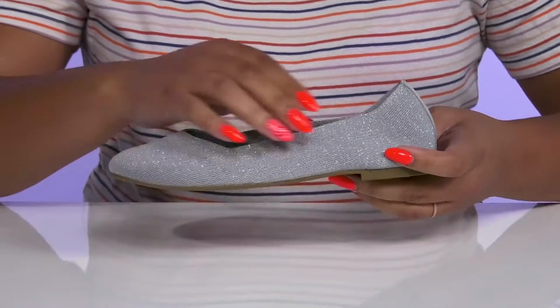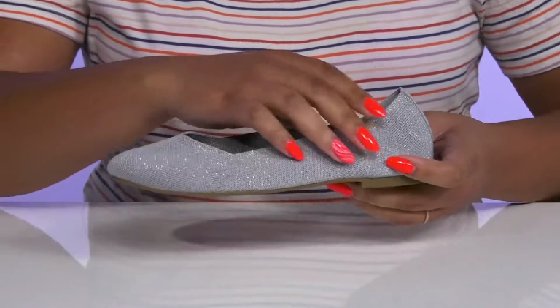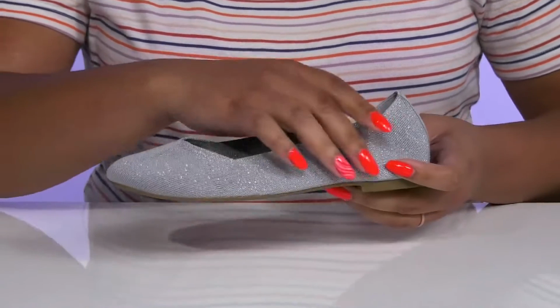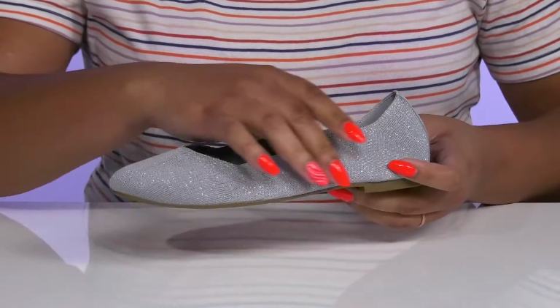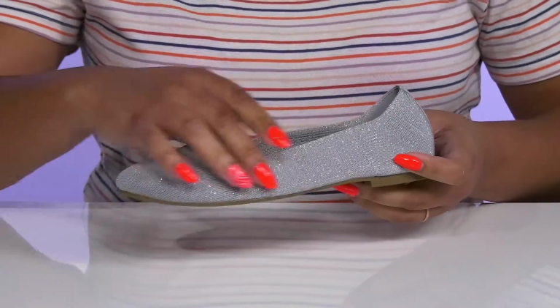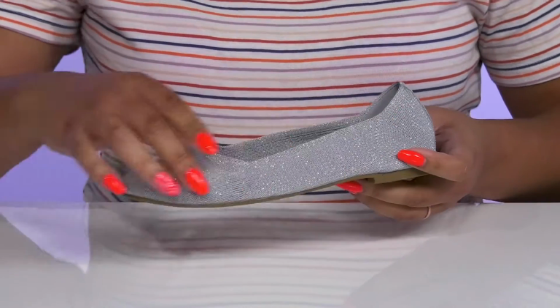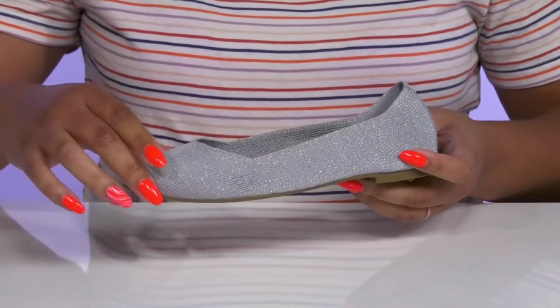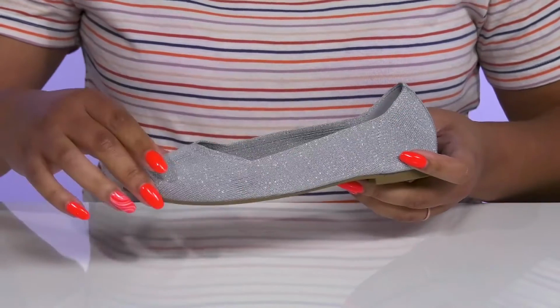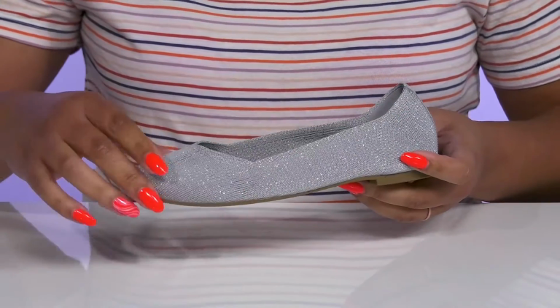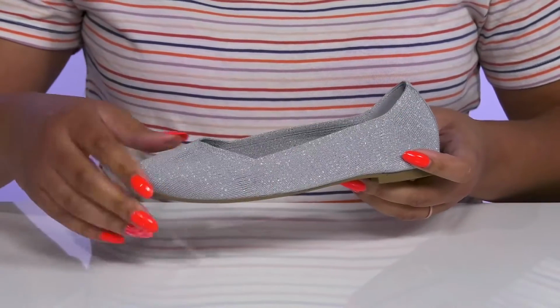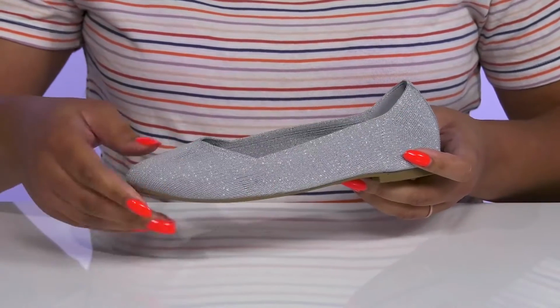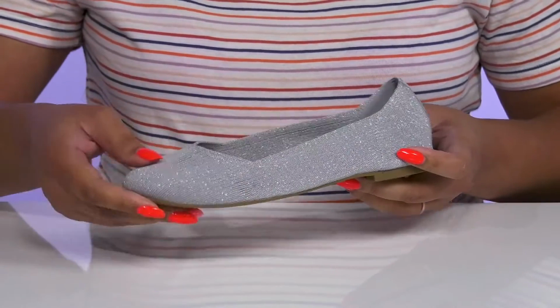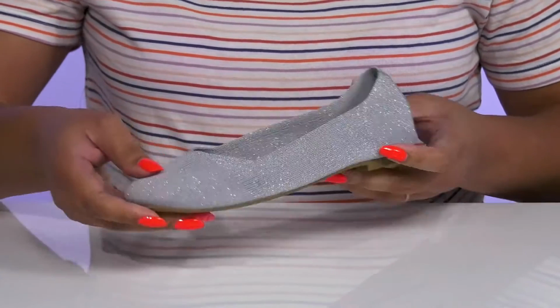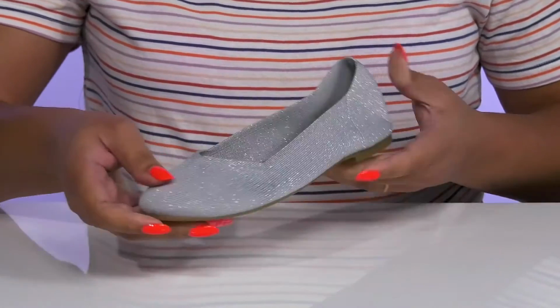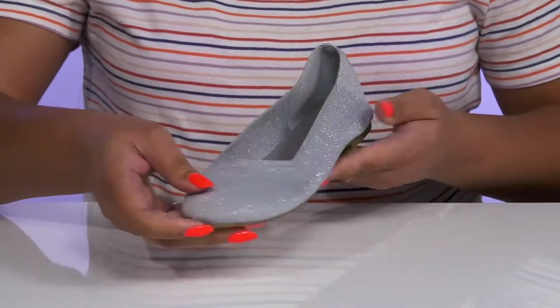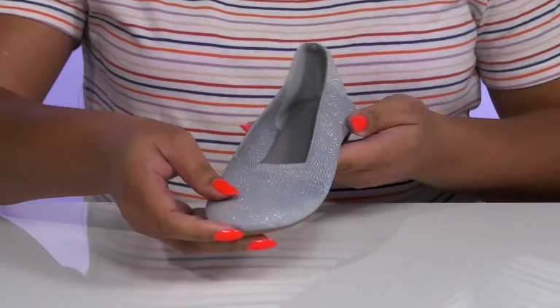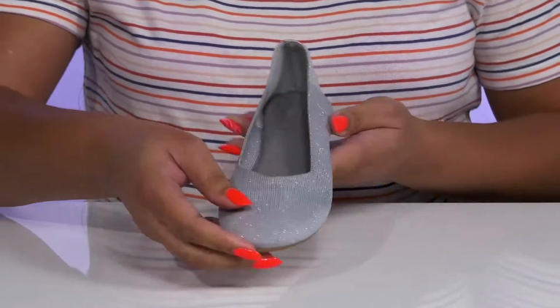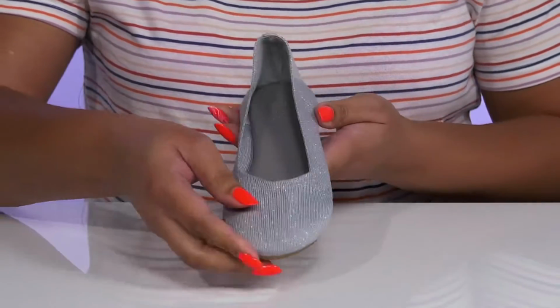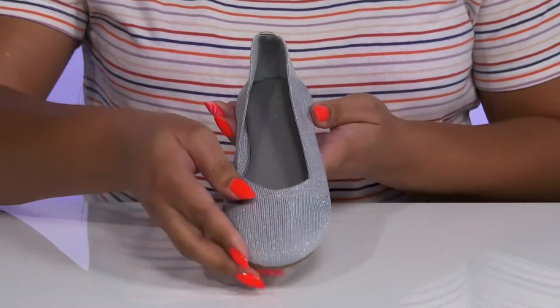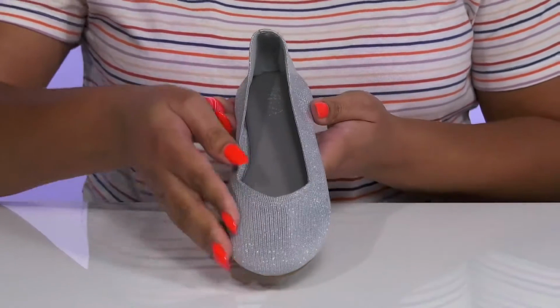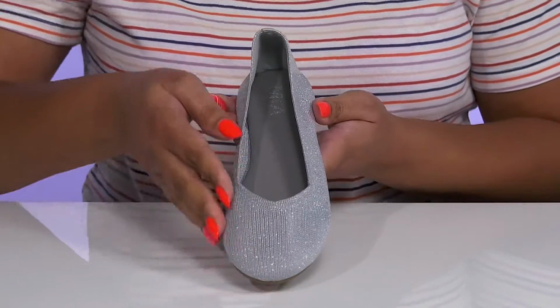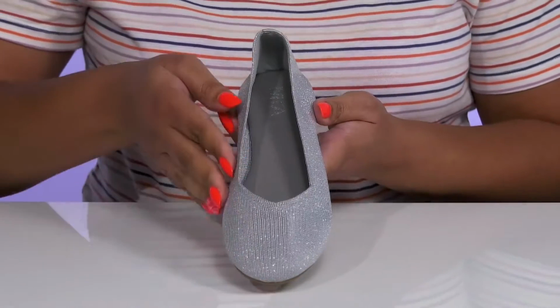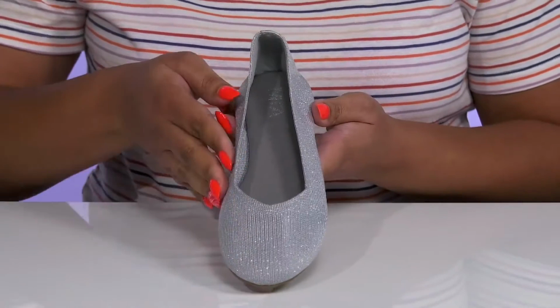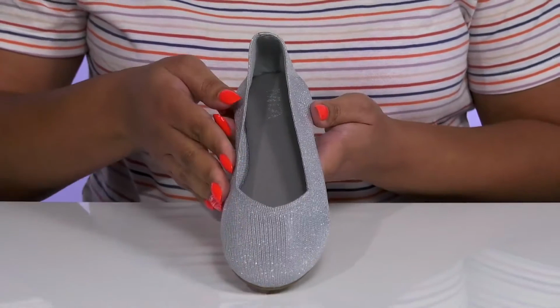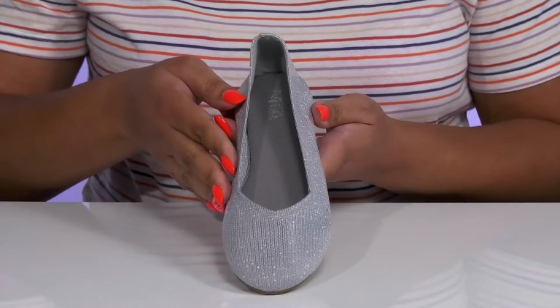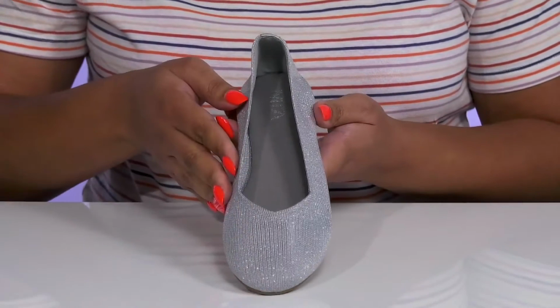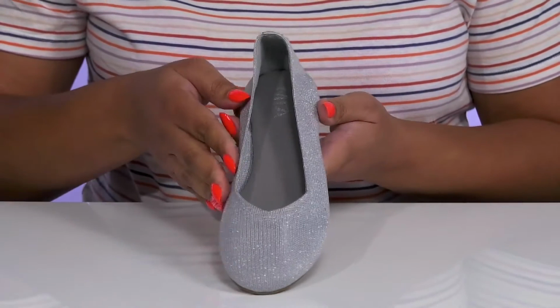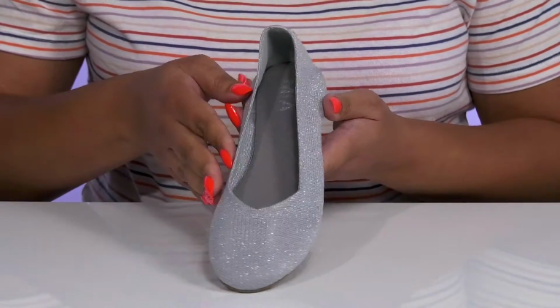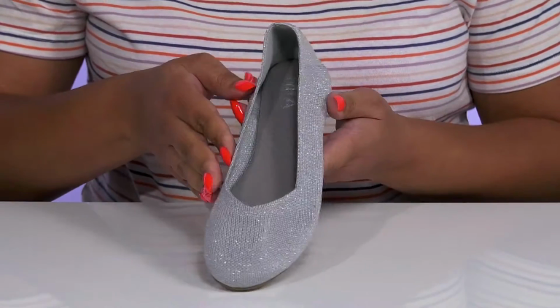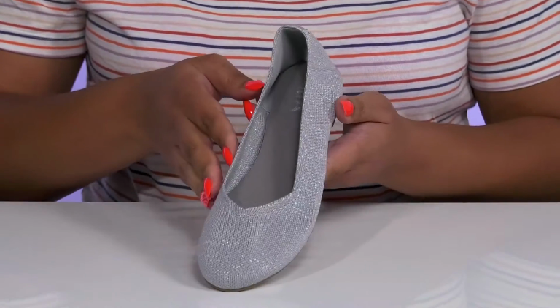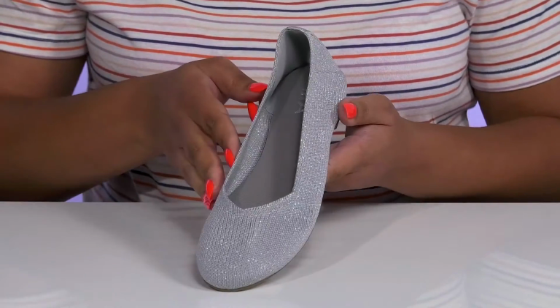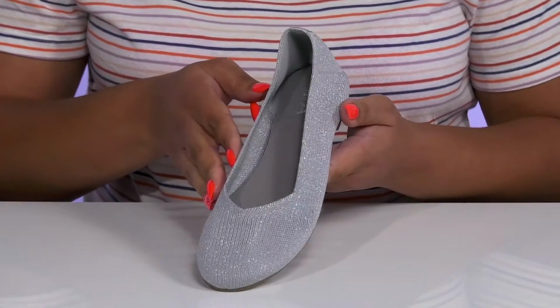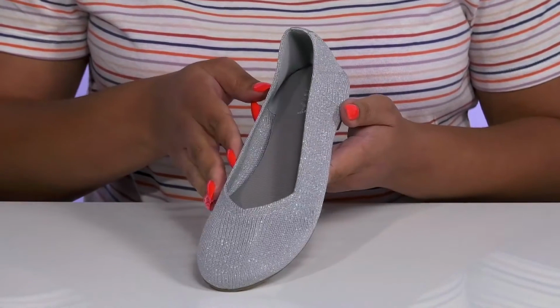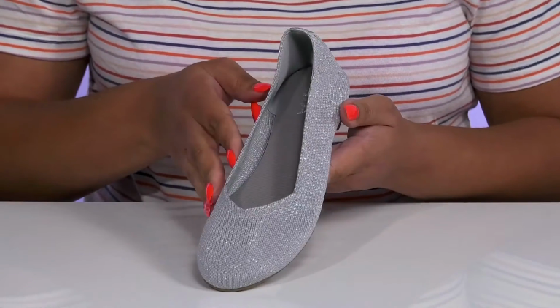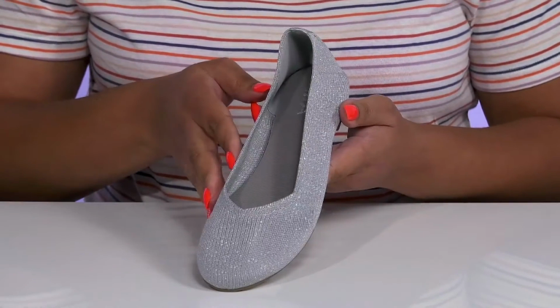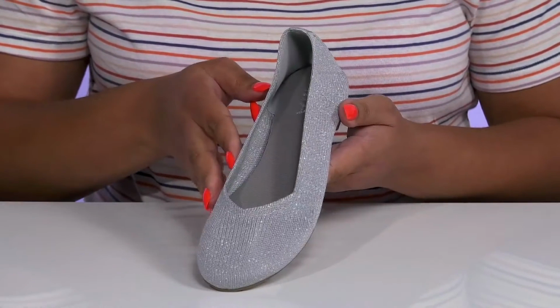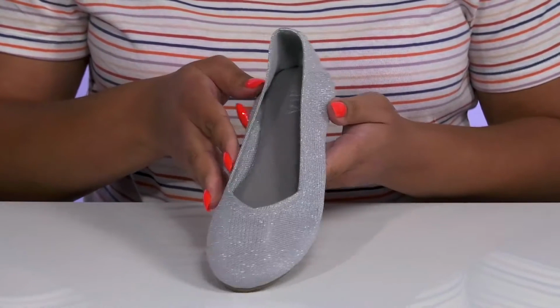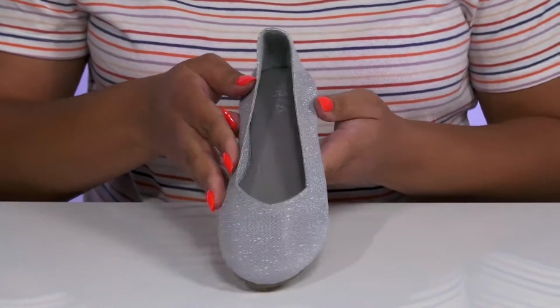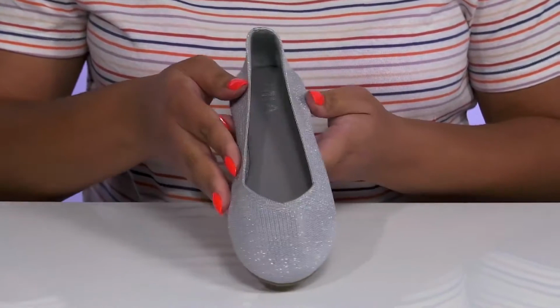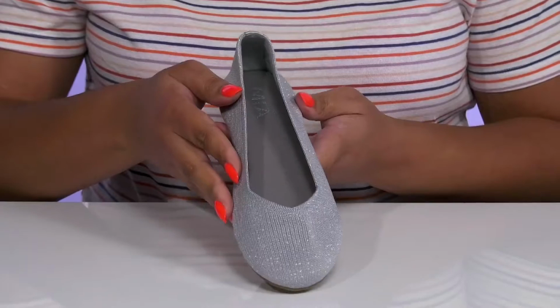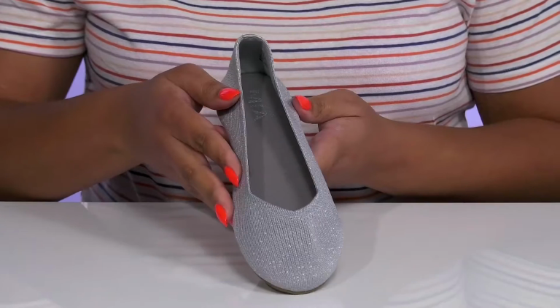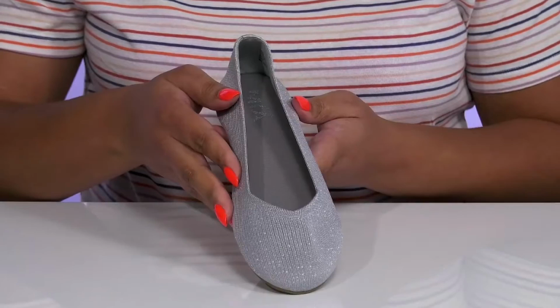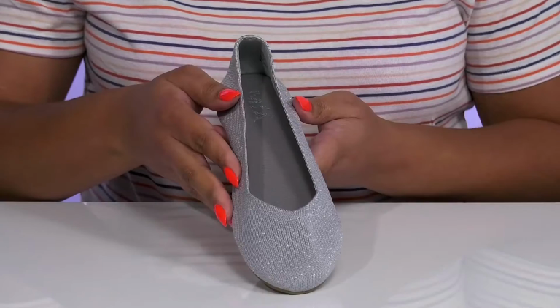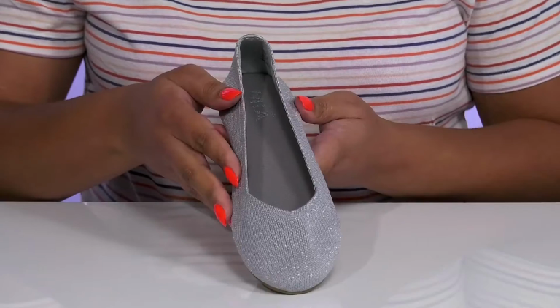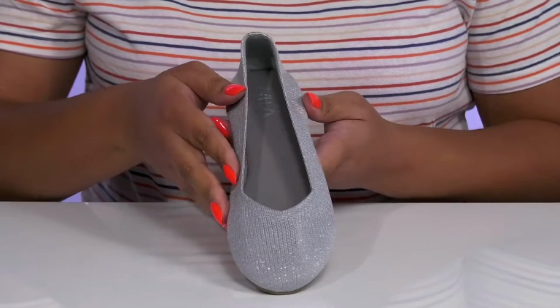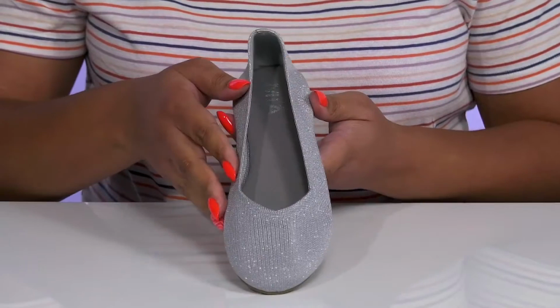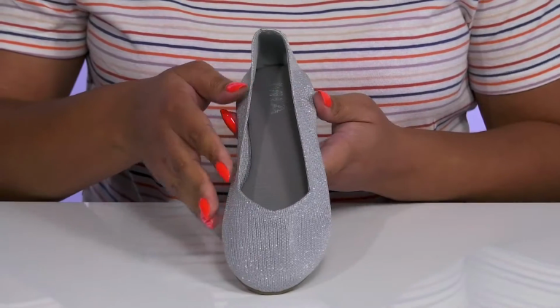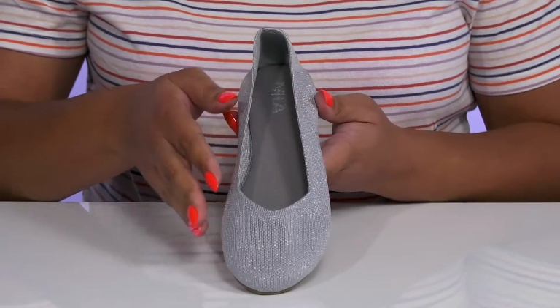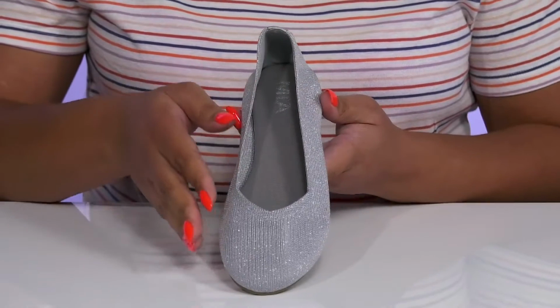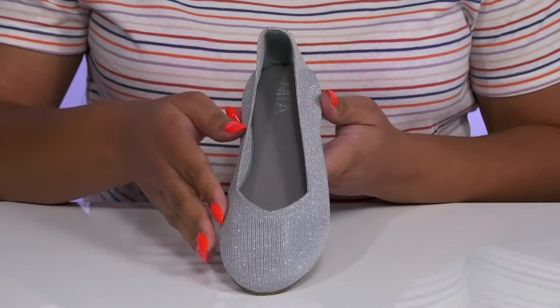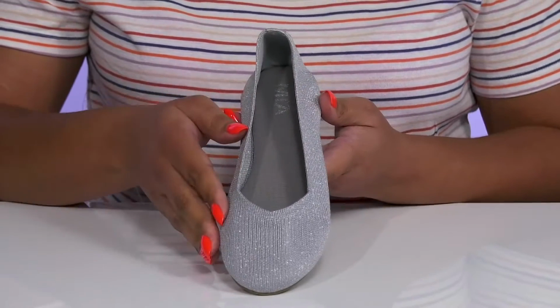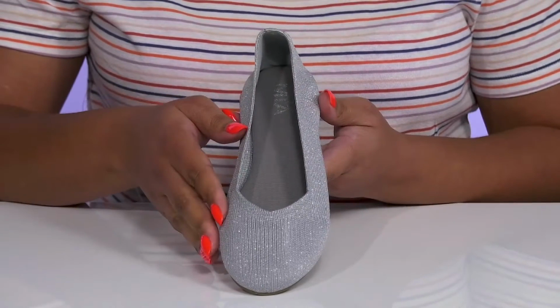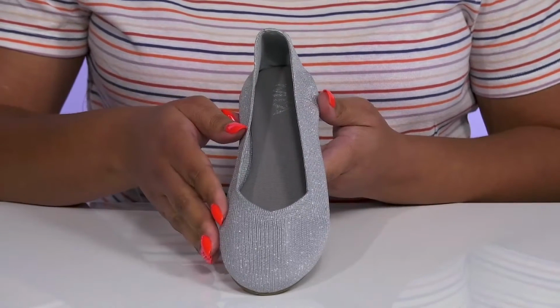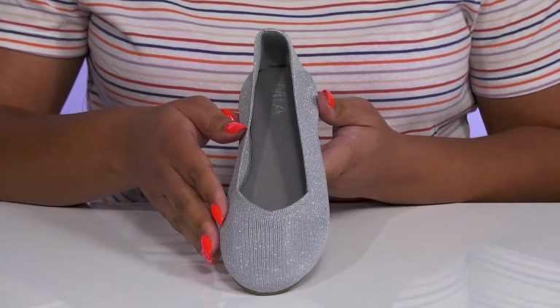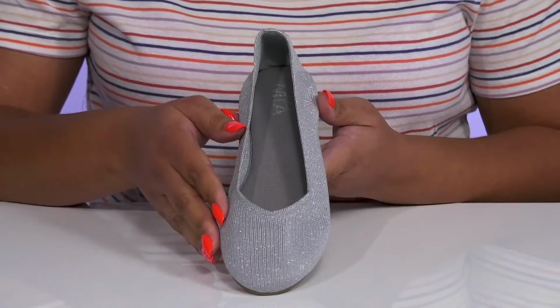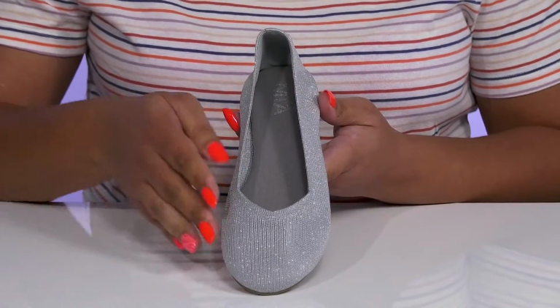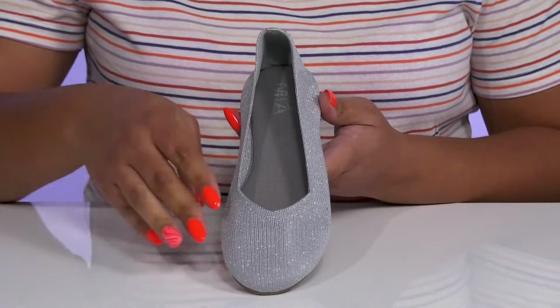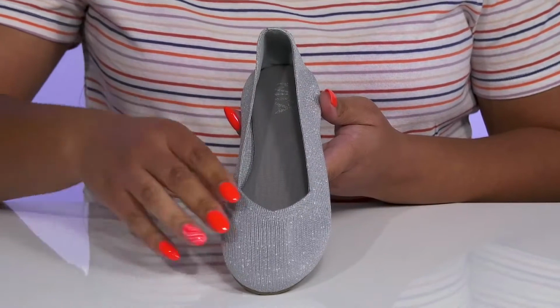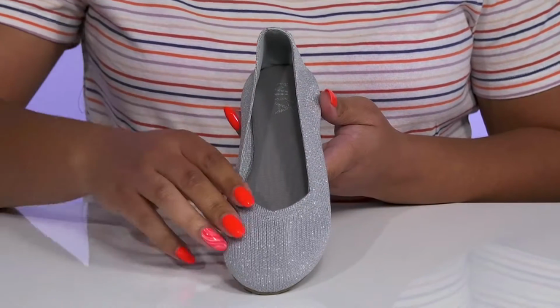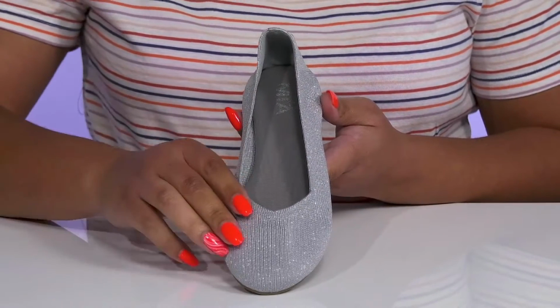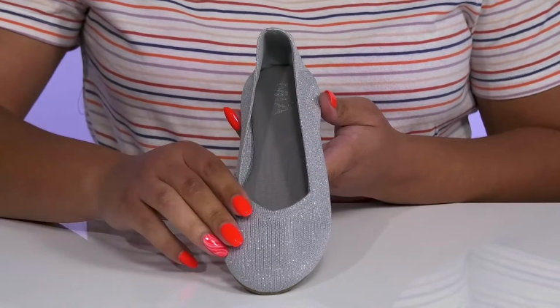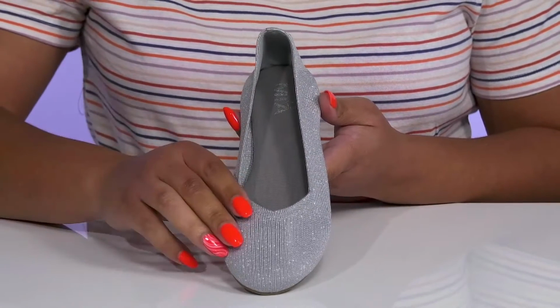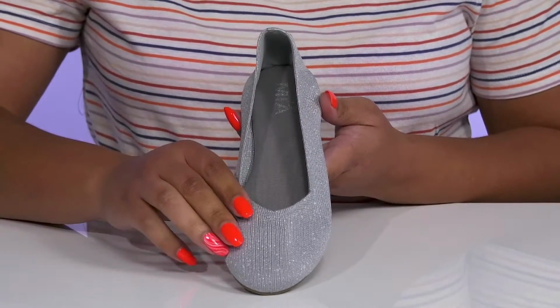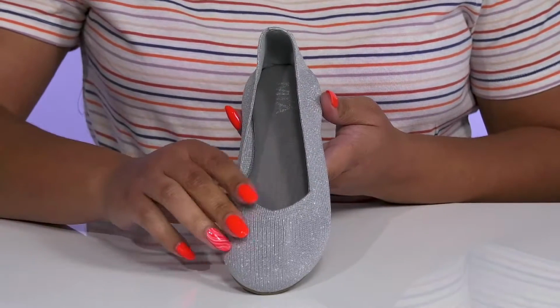They have a fabric knit design with a glittery finish to give them a simple yet dressy look that's great for formal occasions.